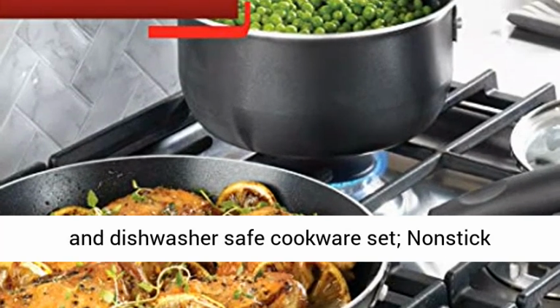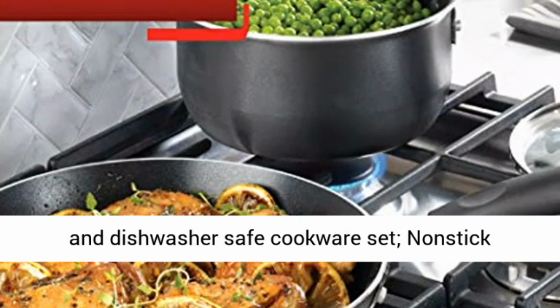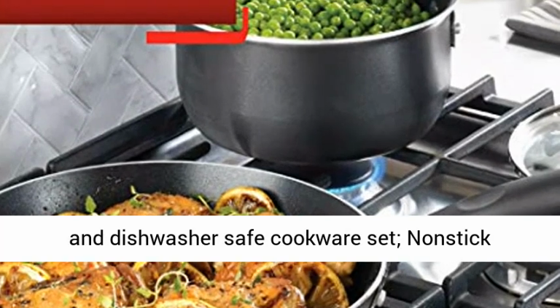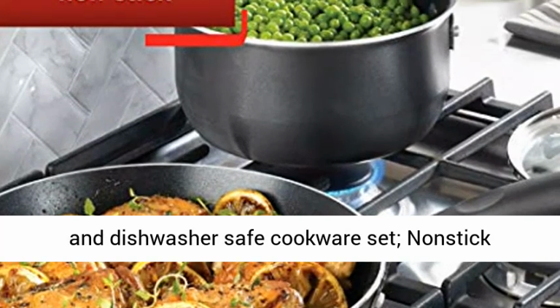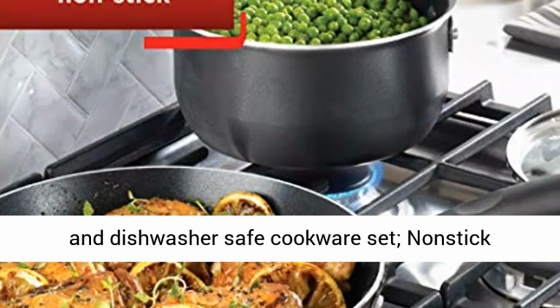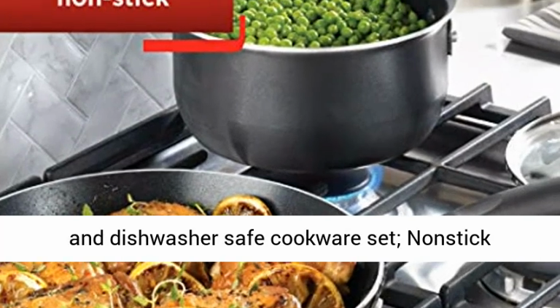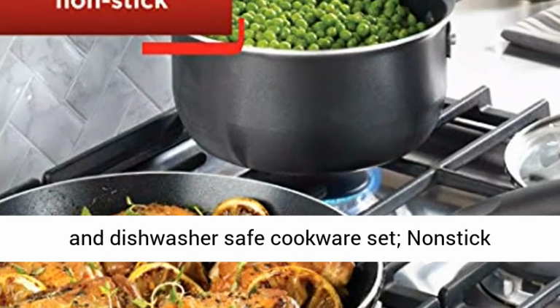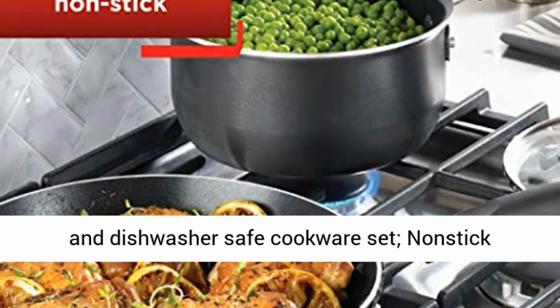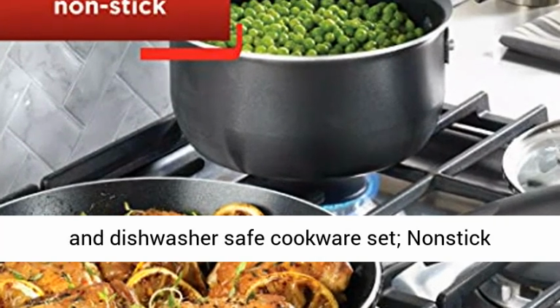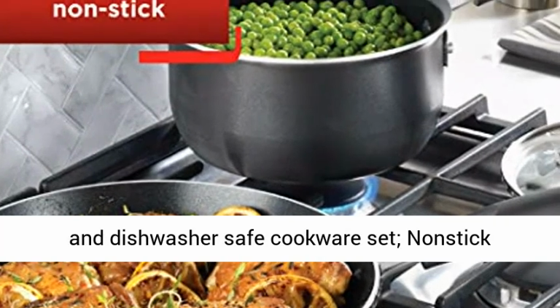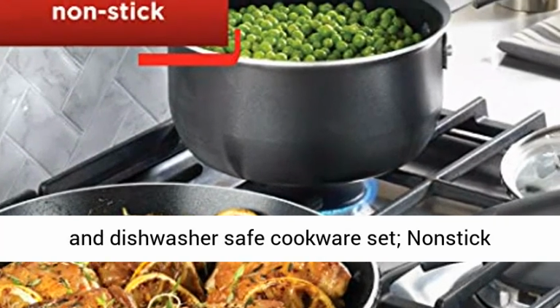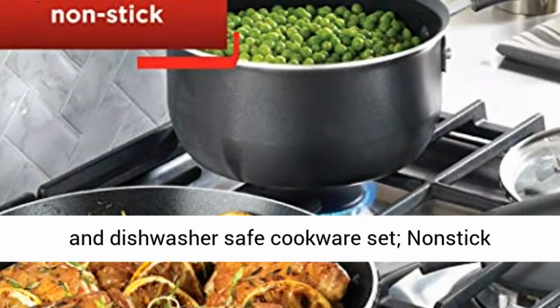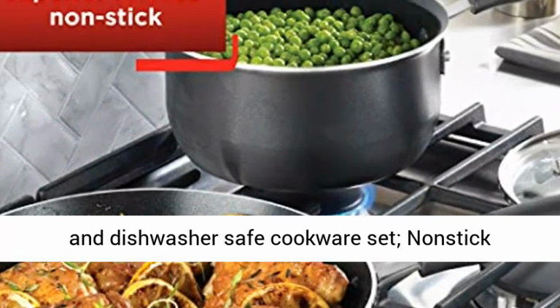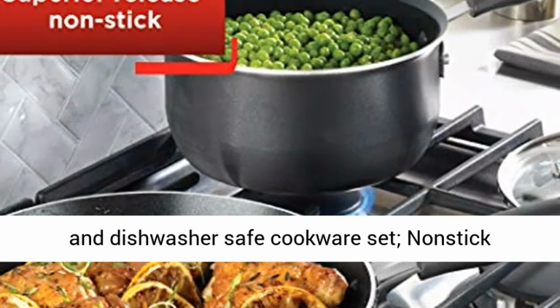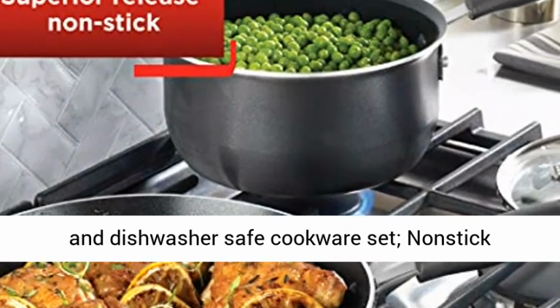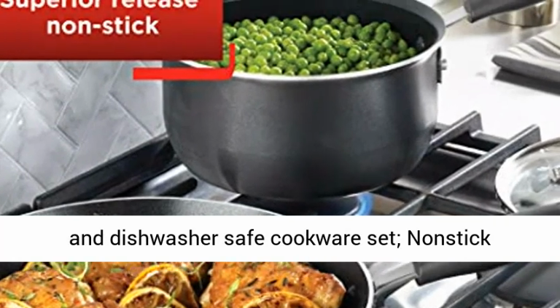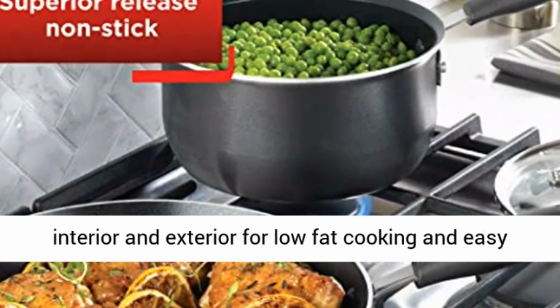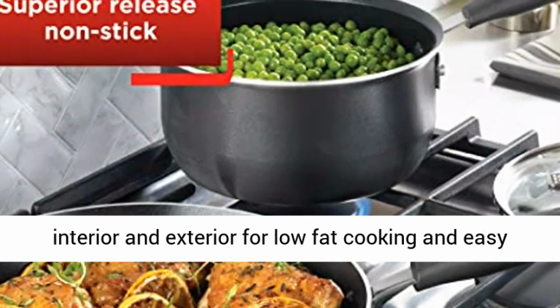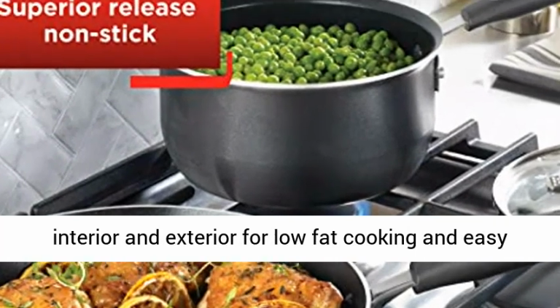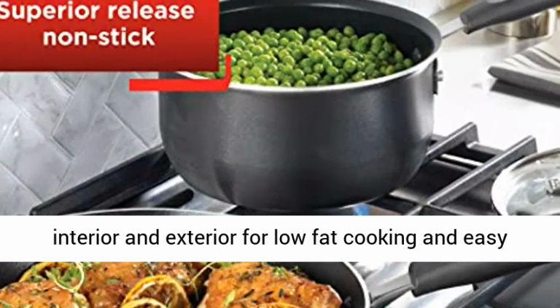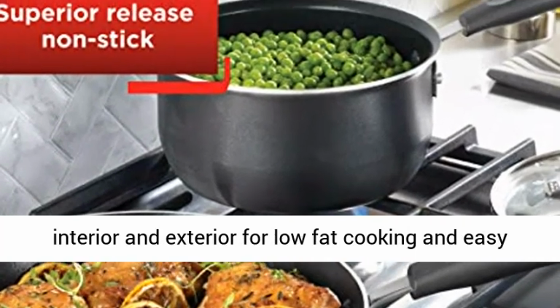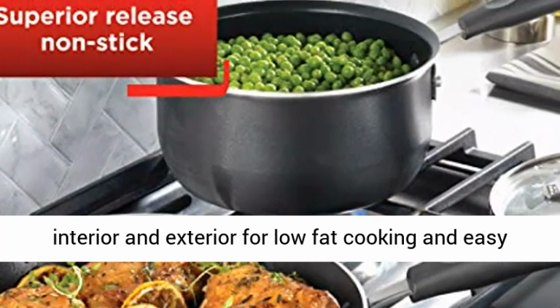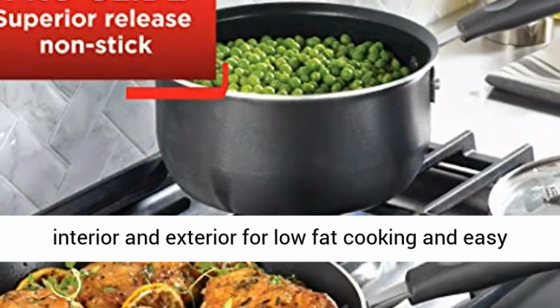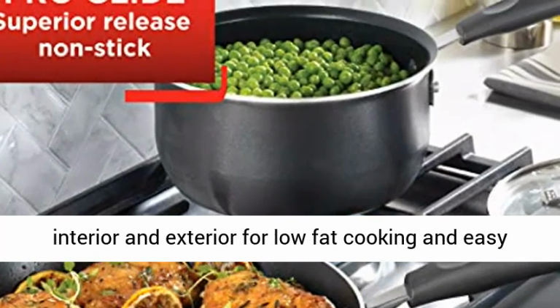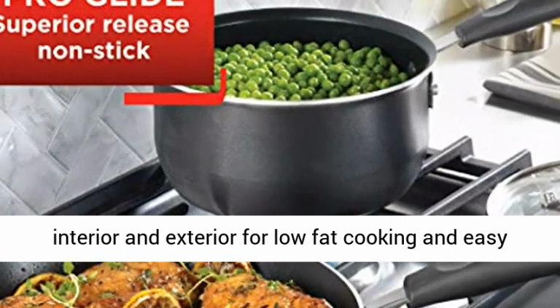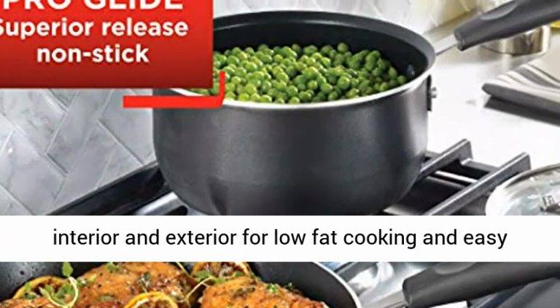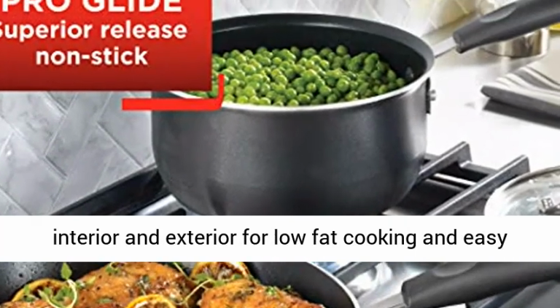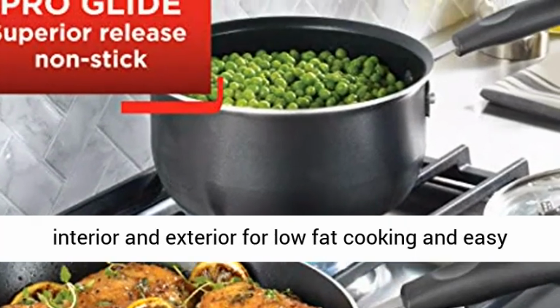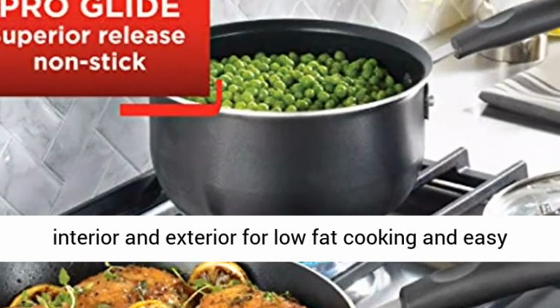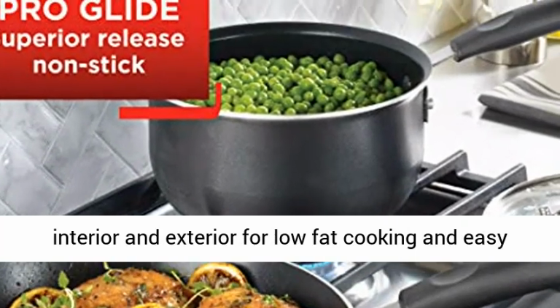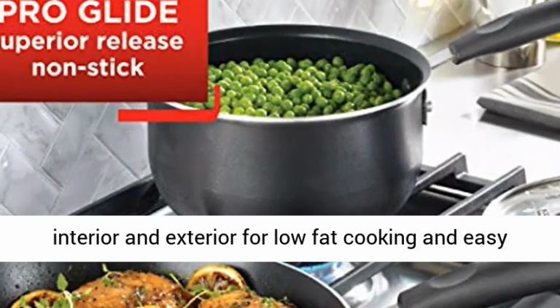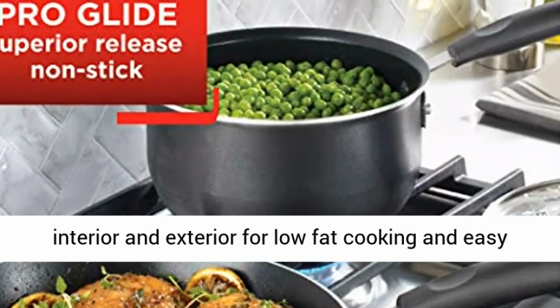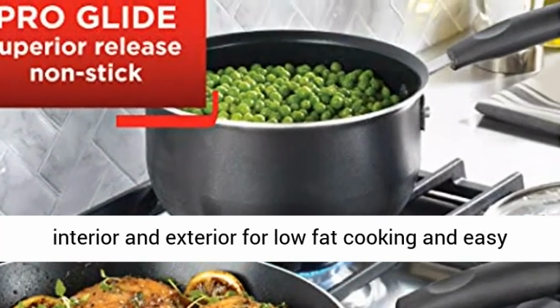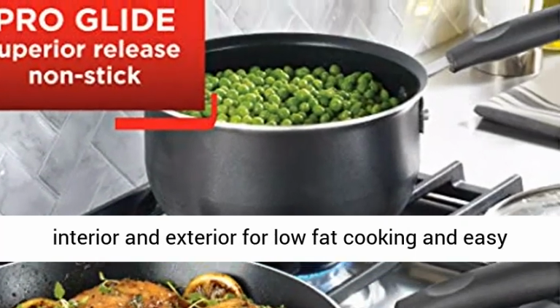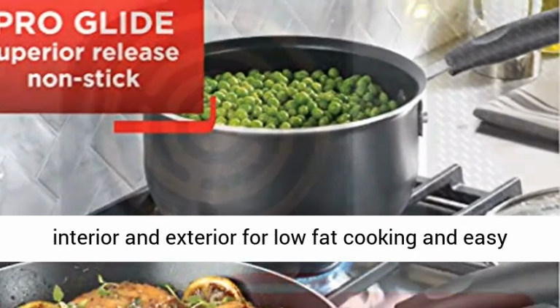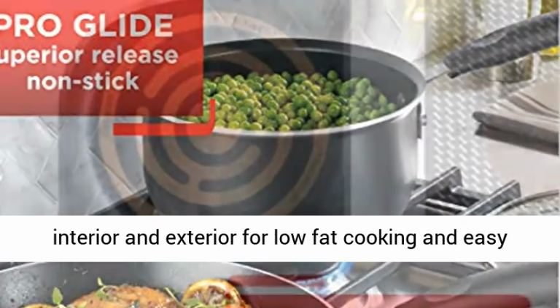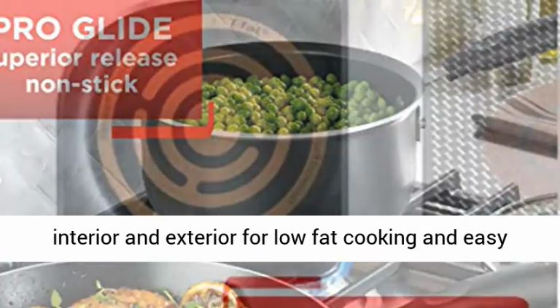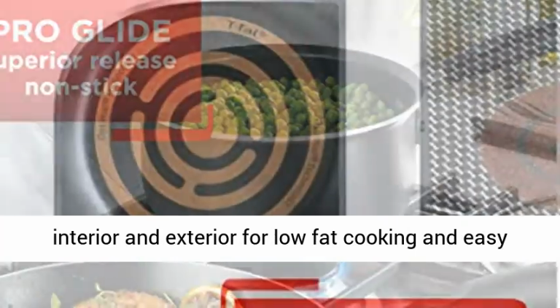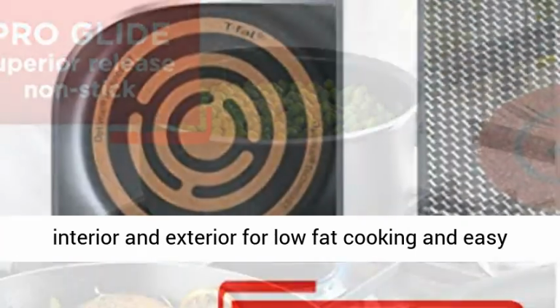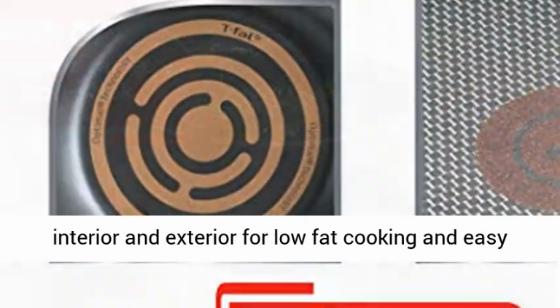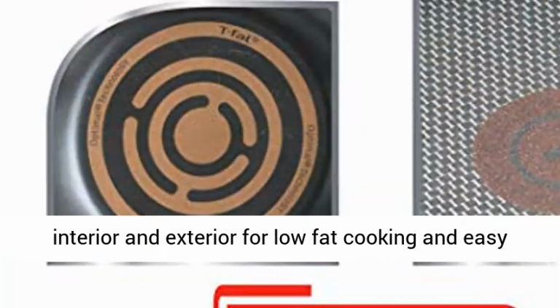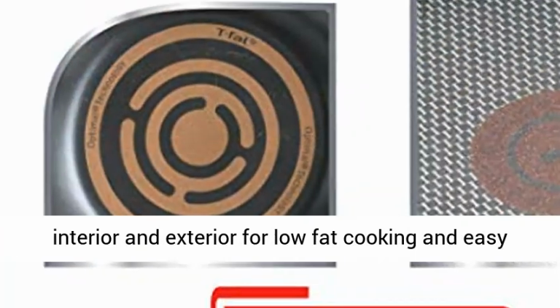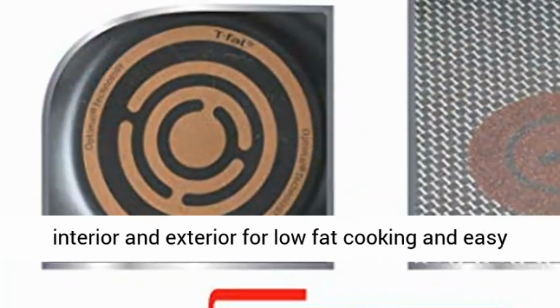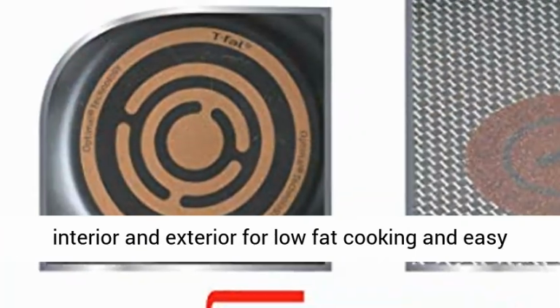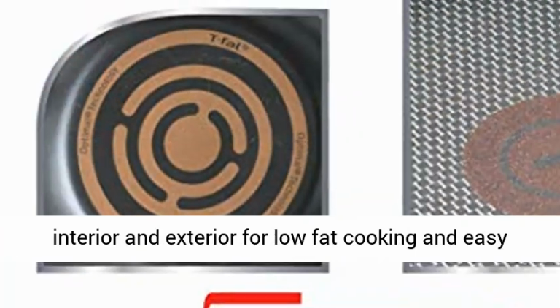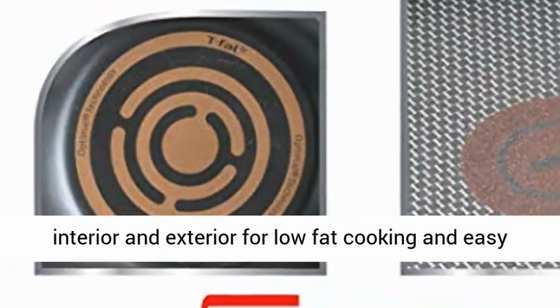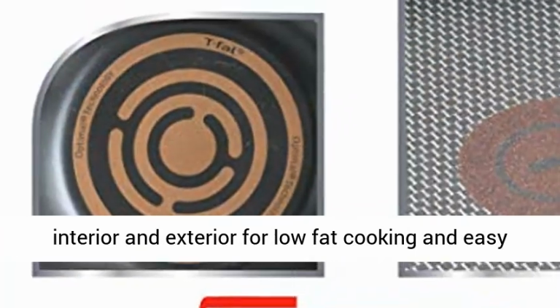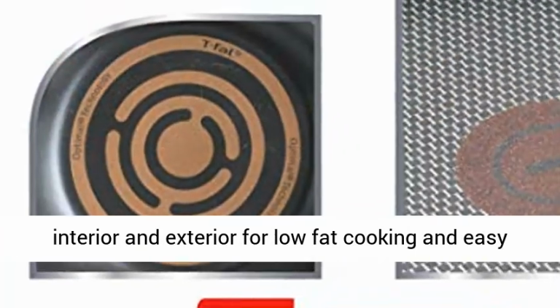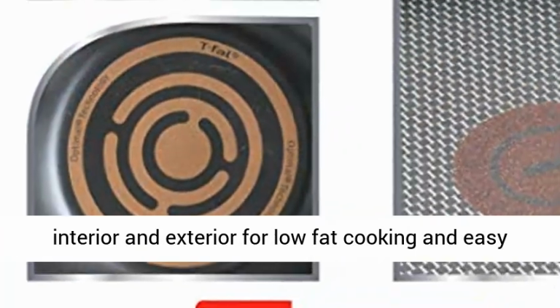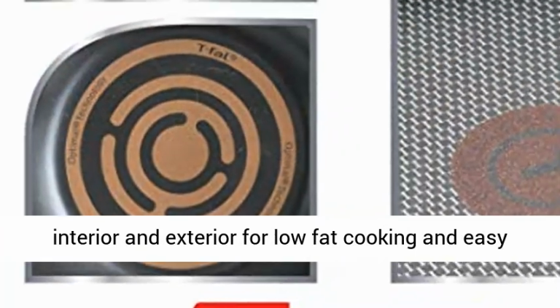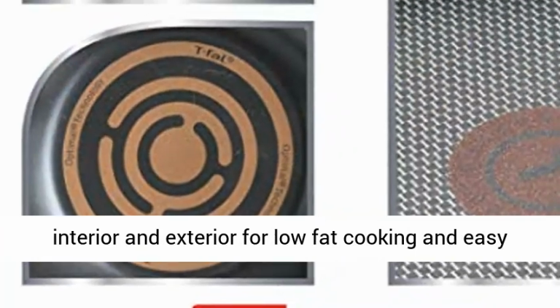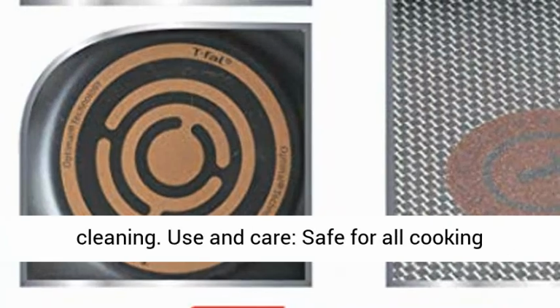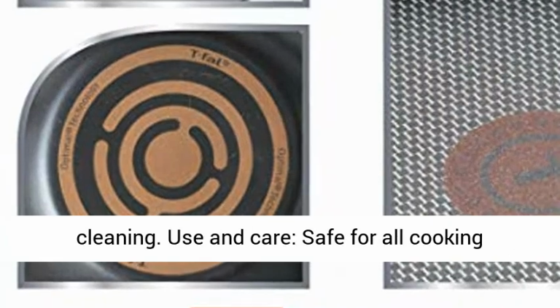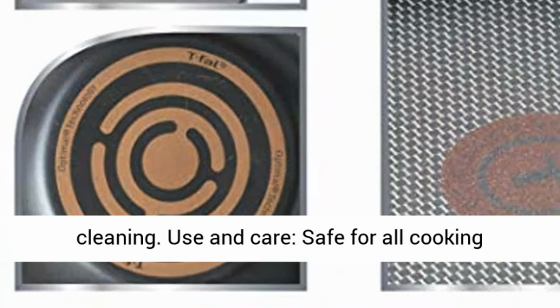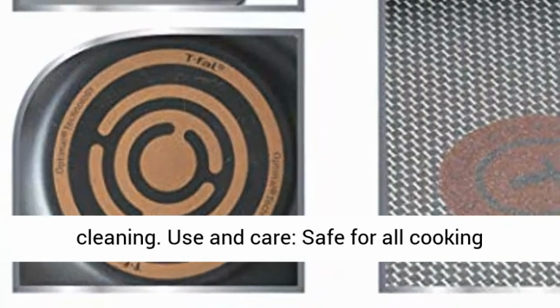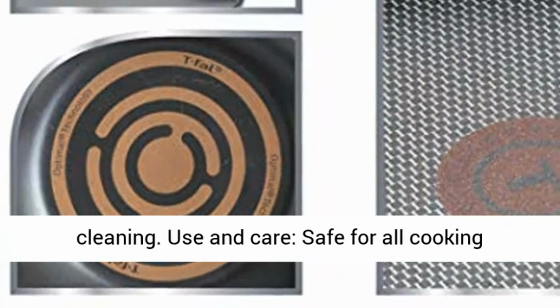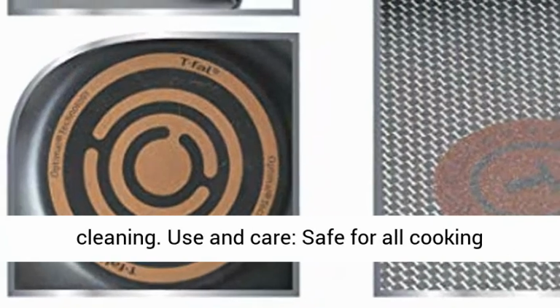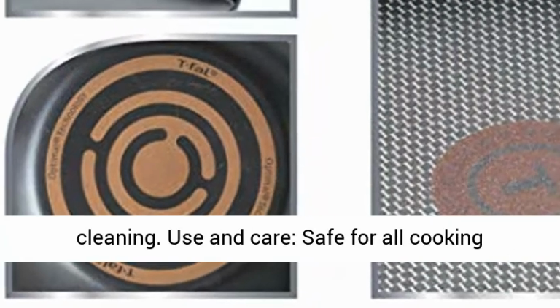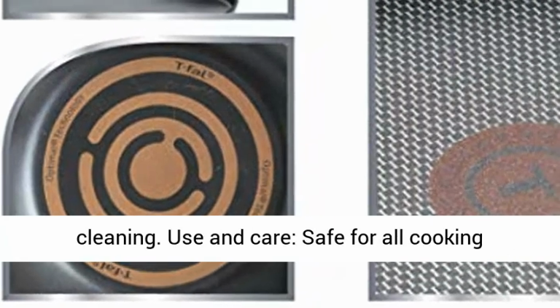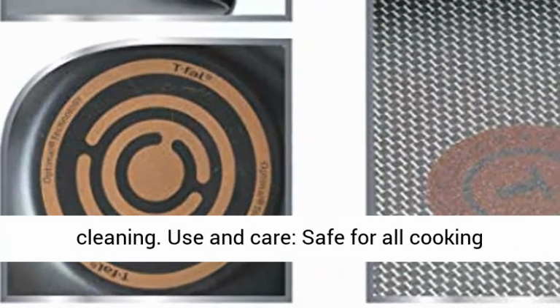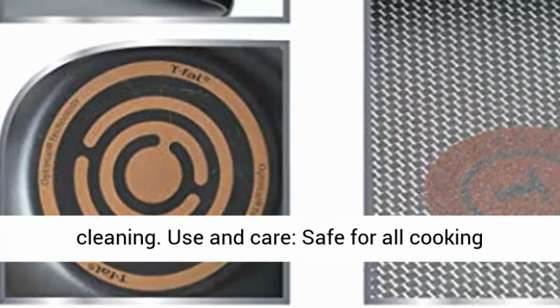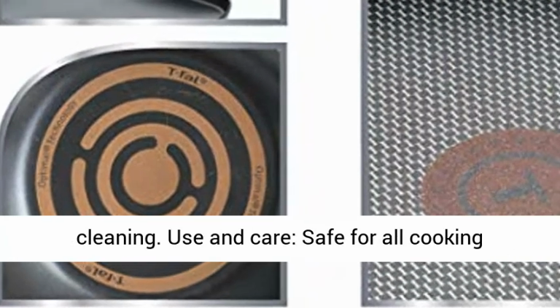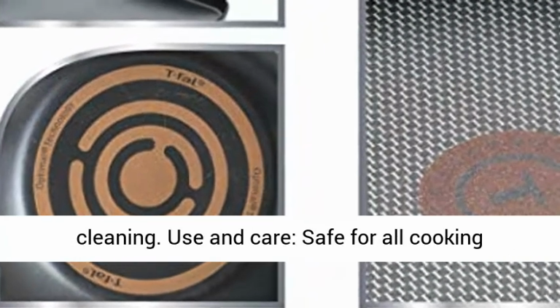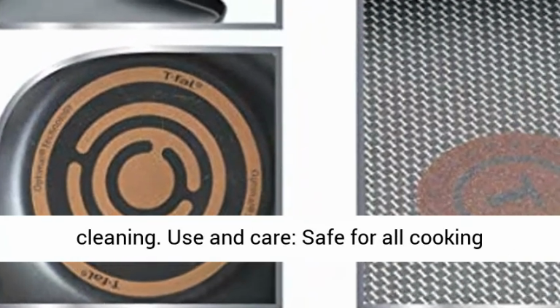Easy to clean and dishwasher safe cookware set, with nonstick interior and exterior for low-fat cooking and easy cleaning.